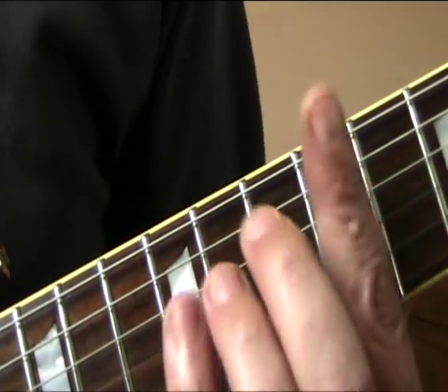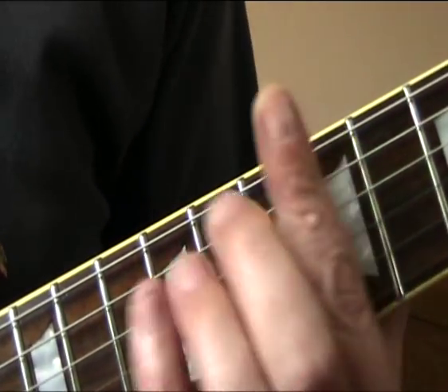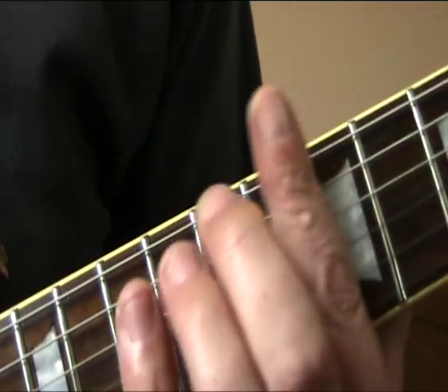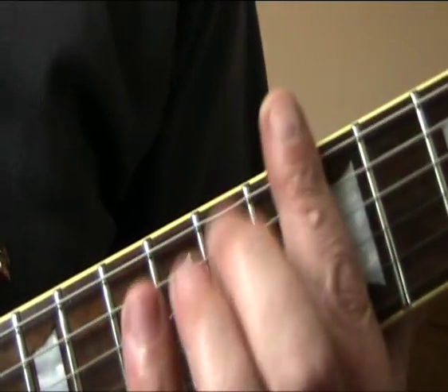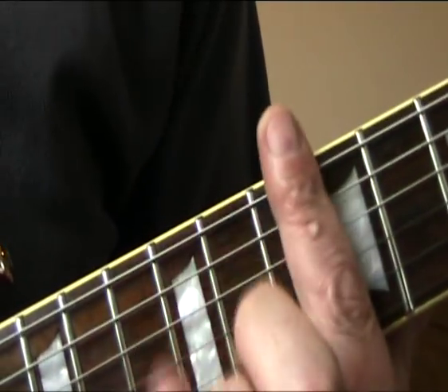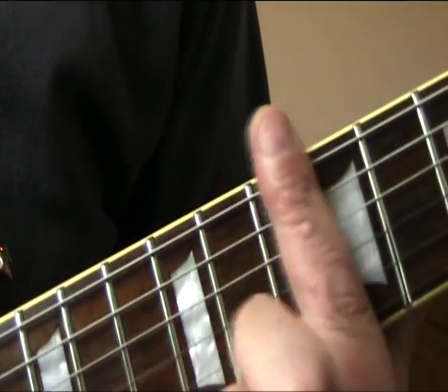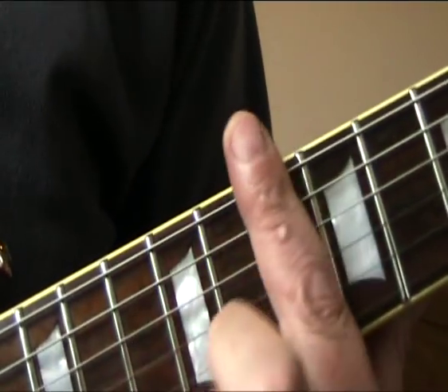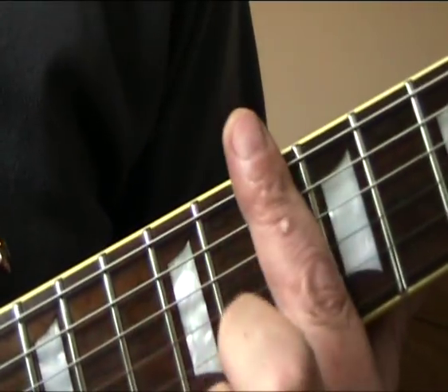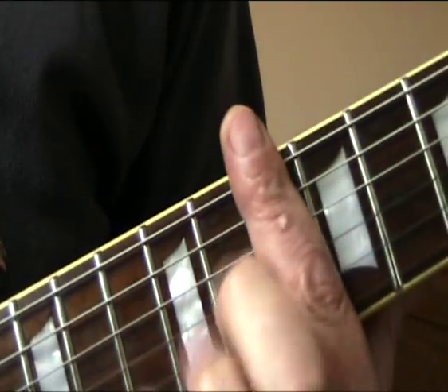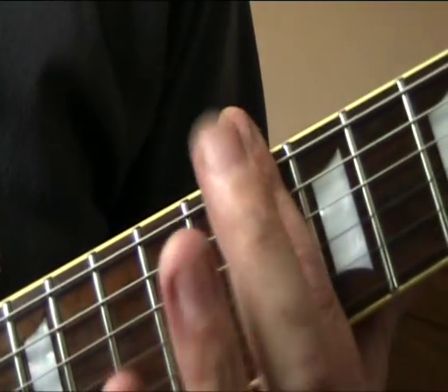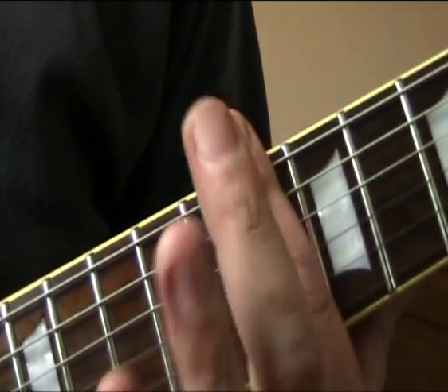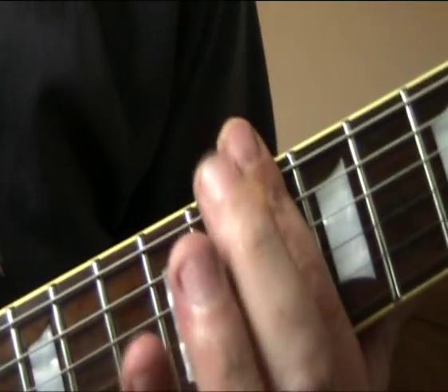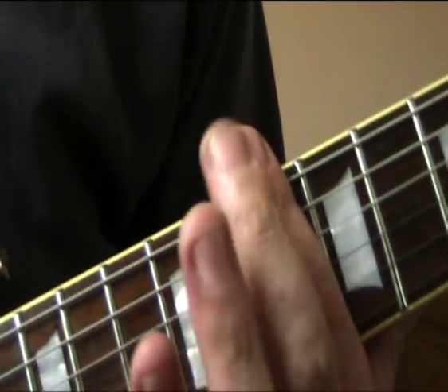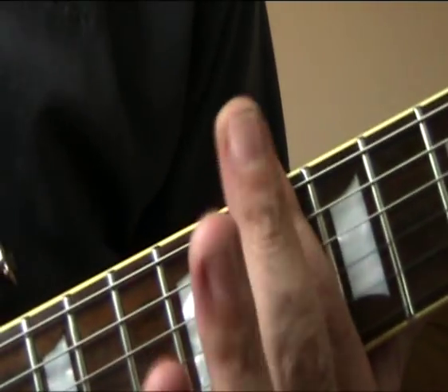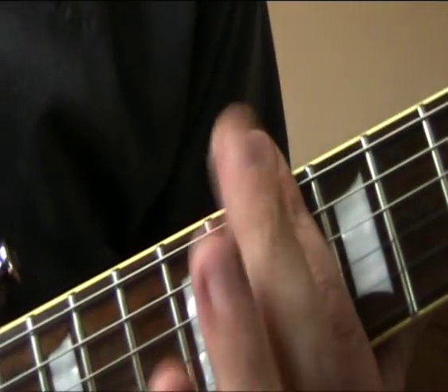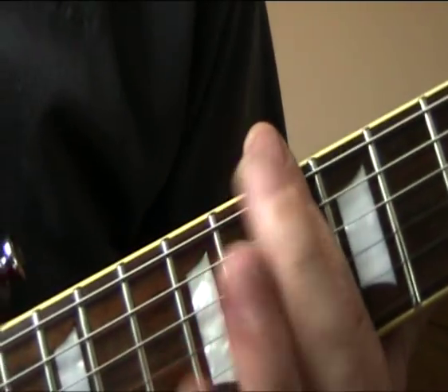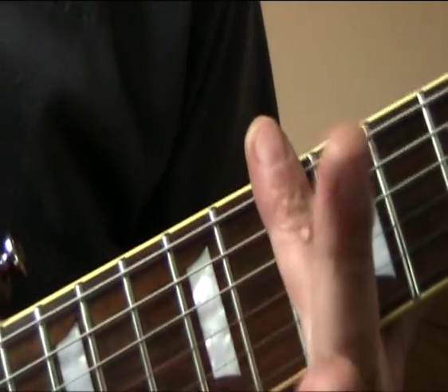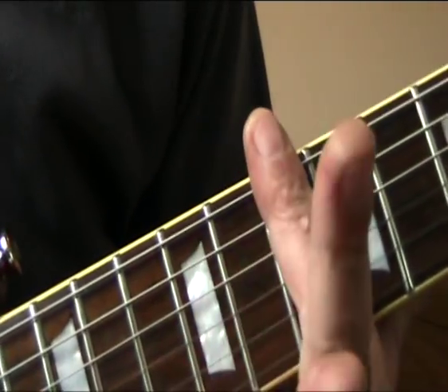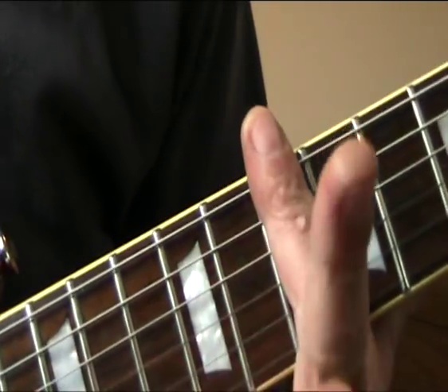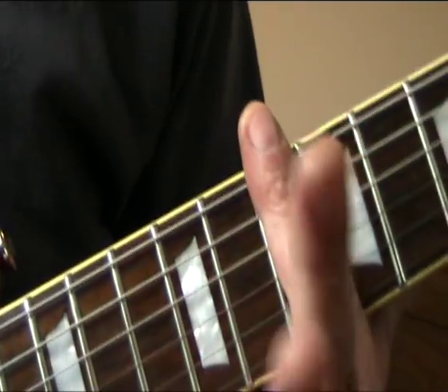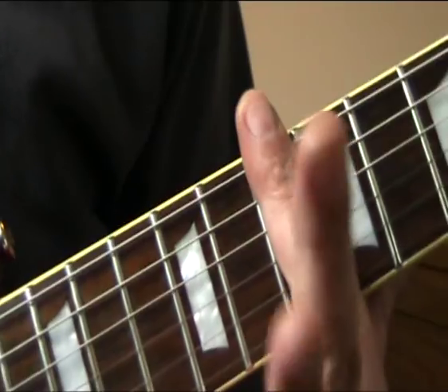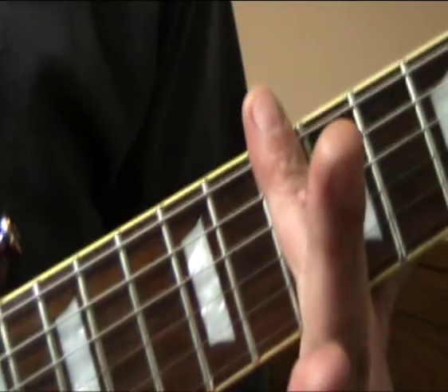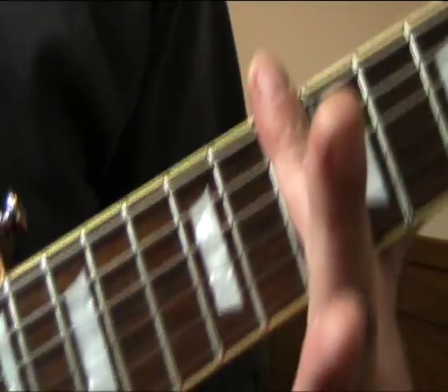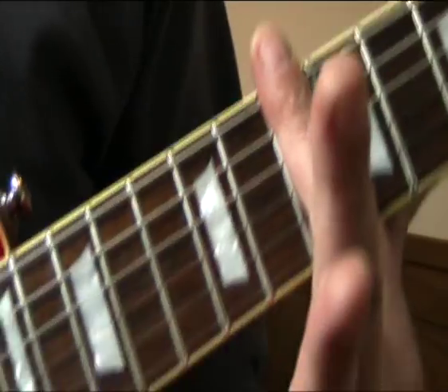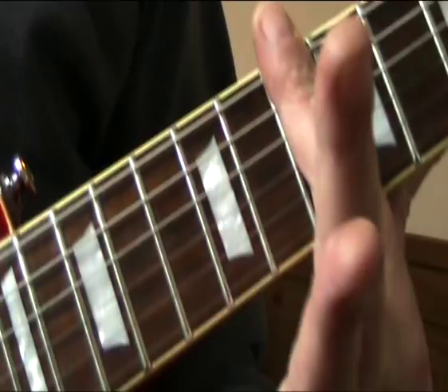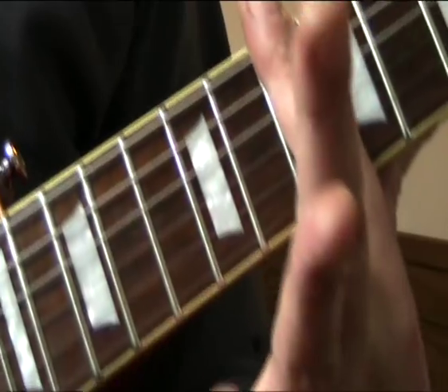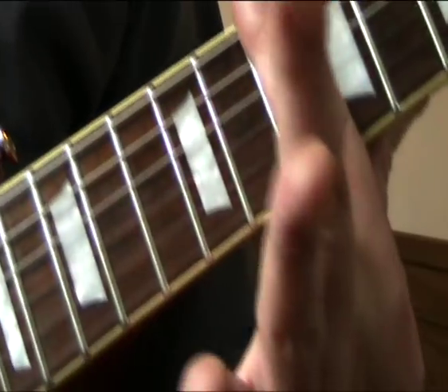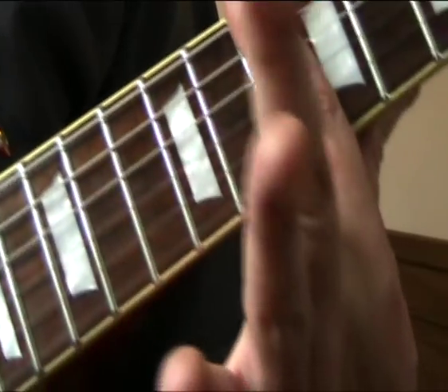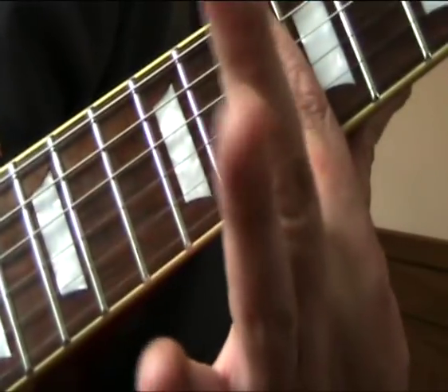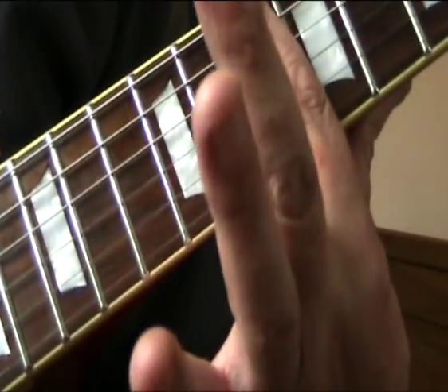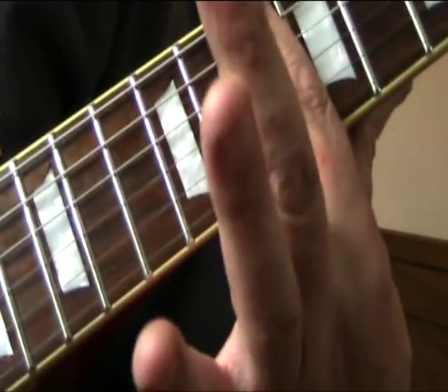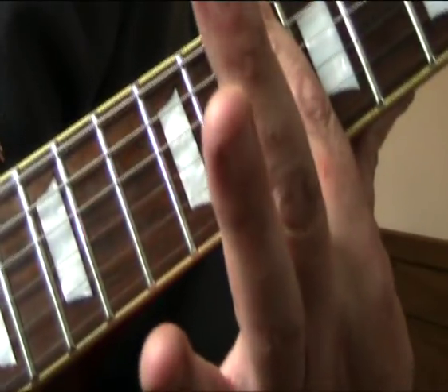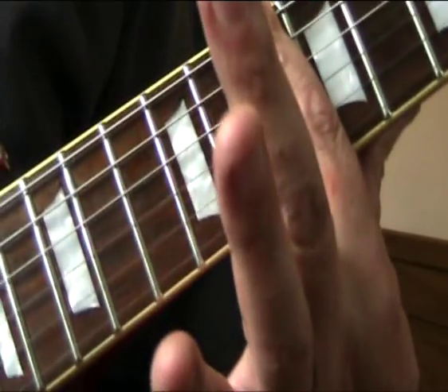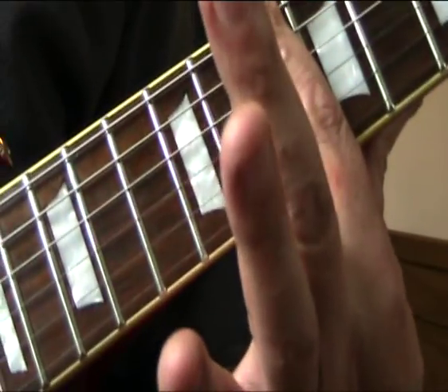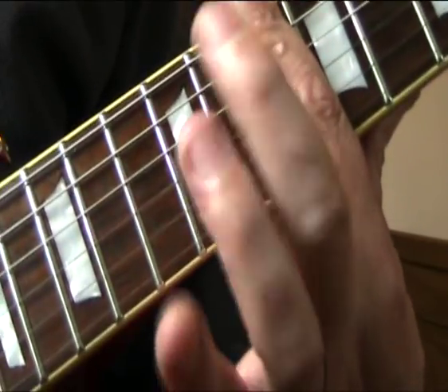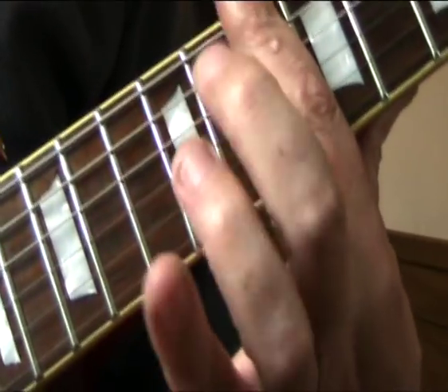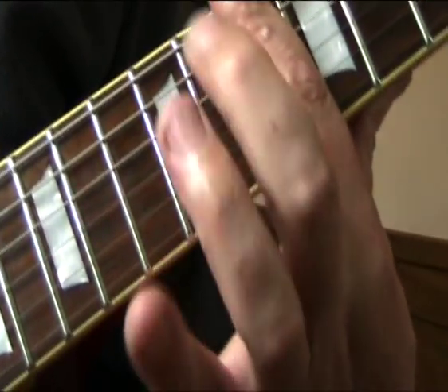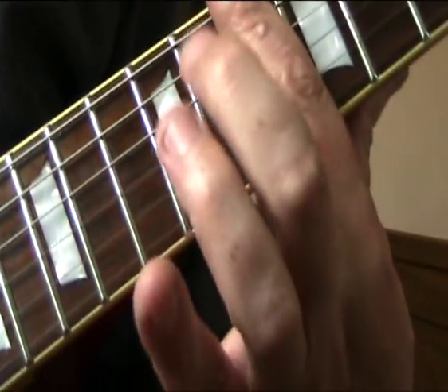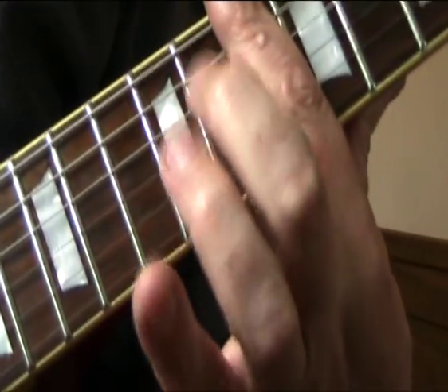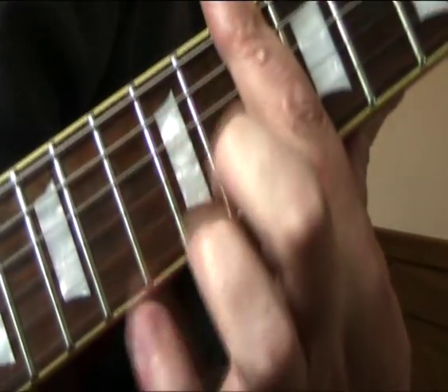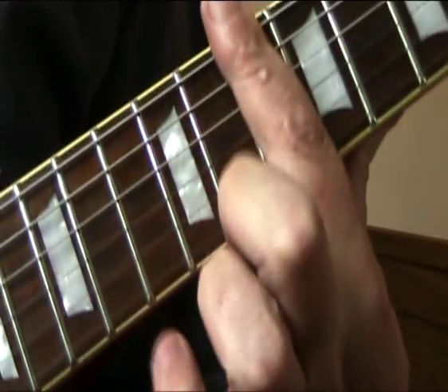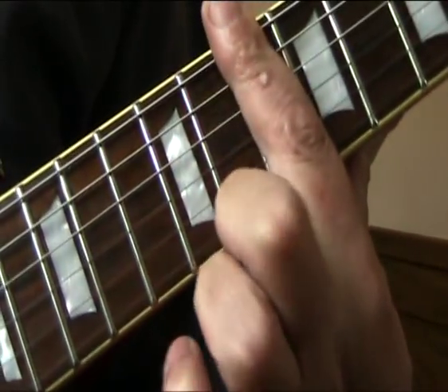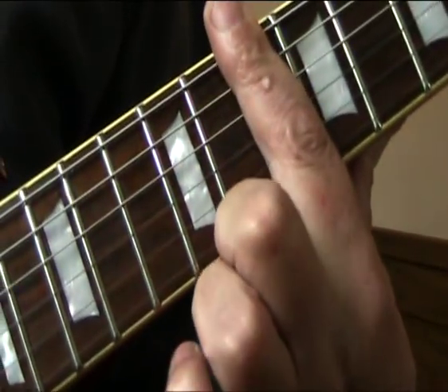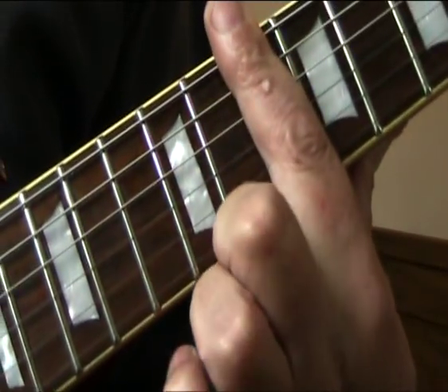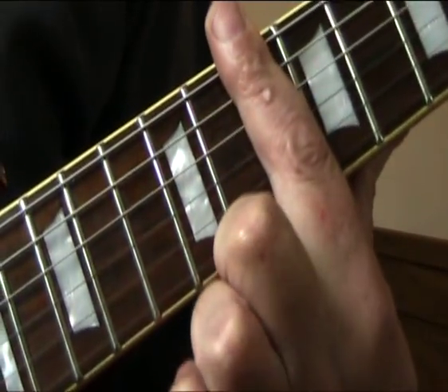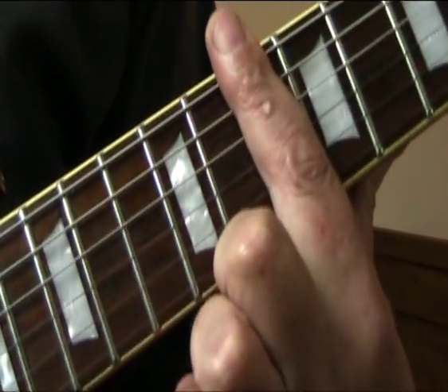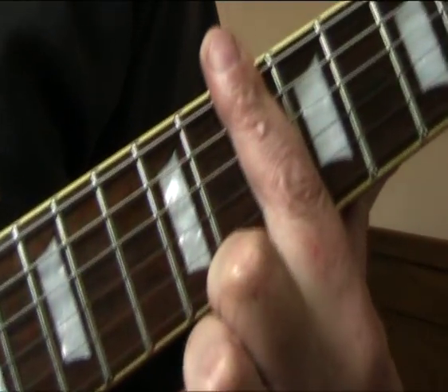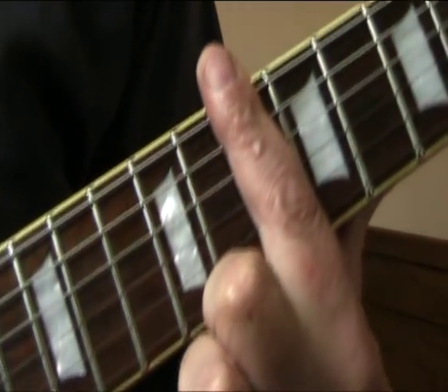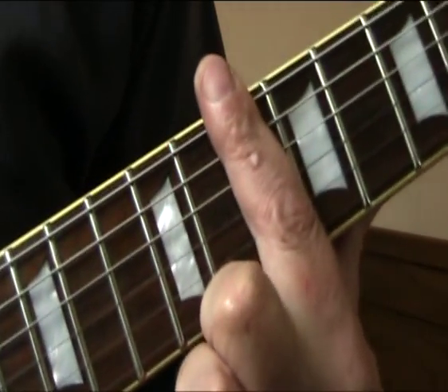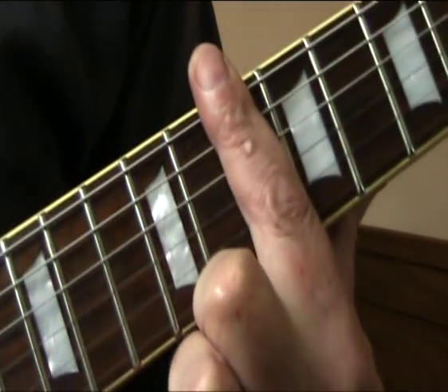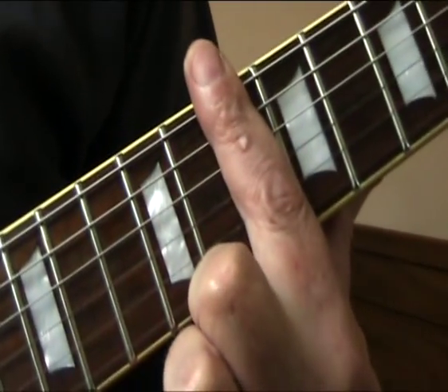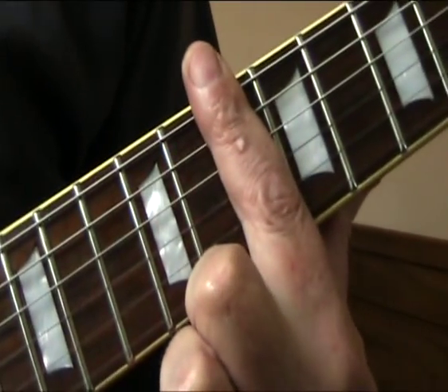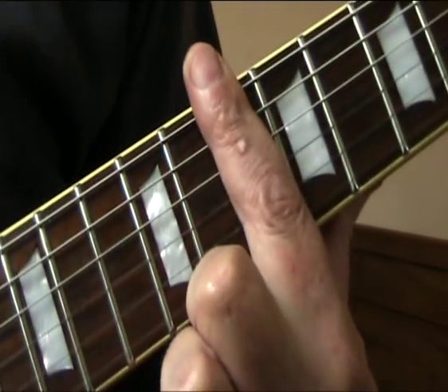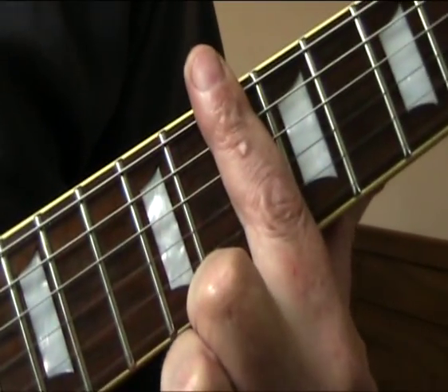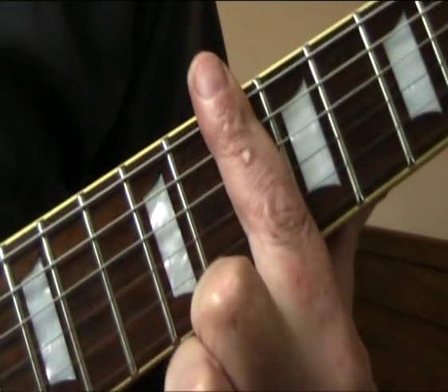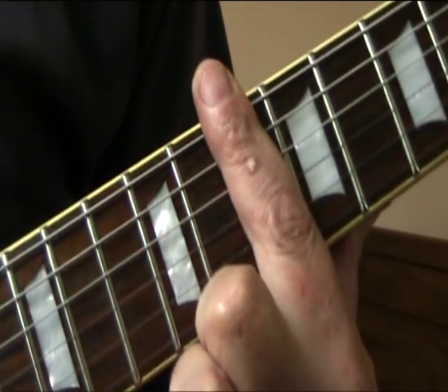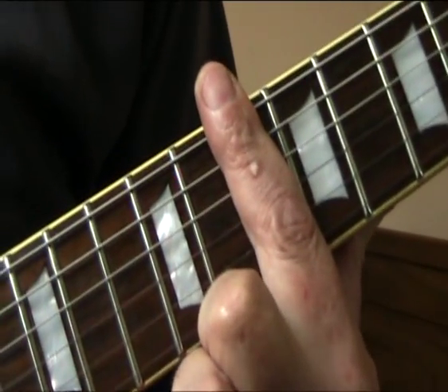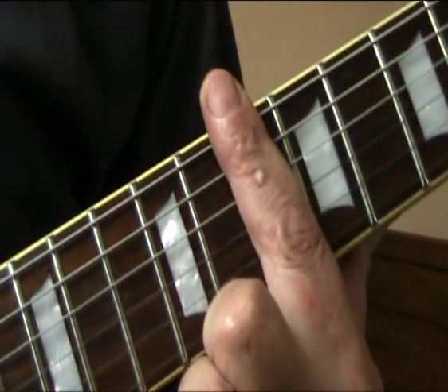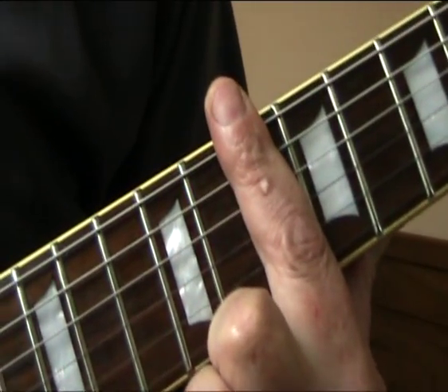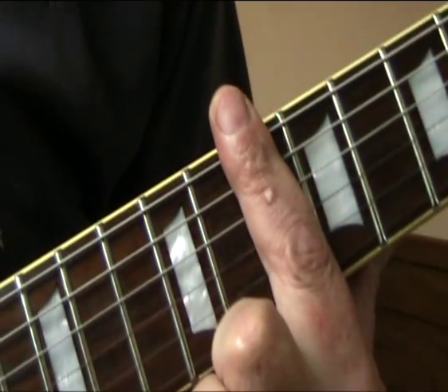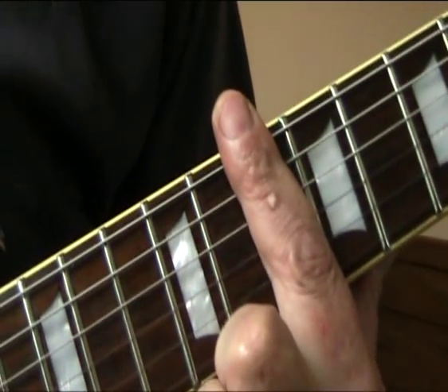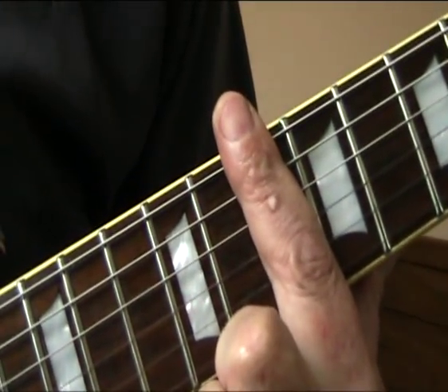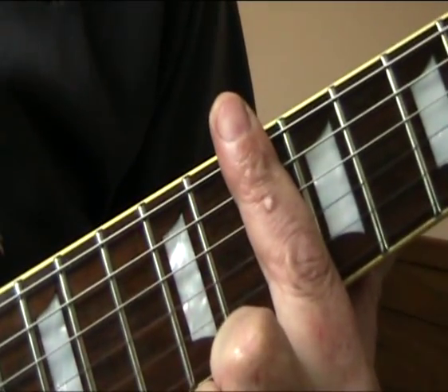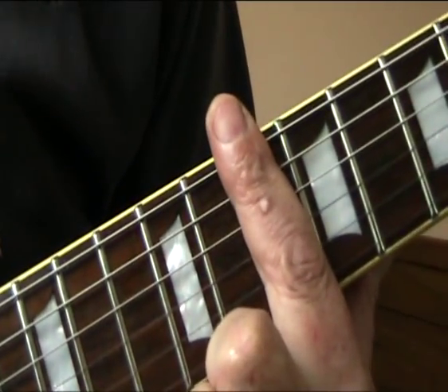So we'll start in the 10th fret, and just to make this easy, just cover the whole strings with one finger.